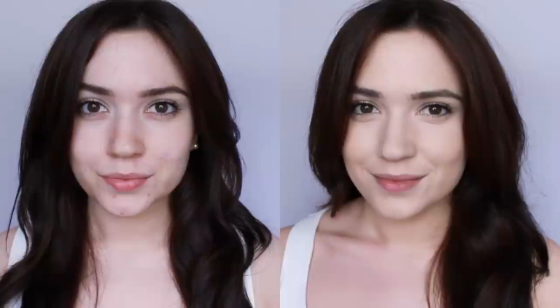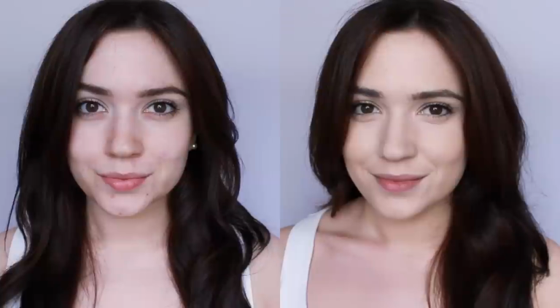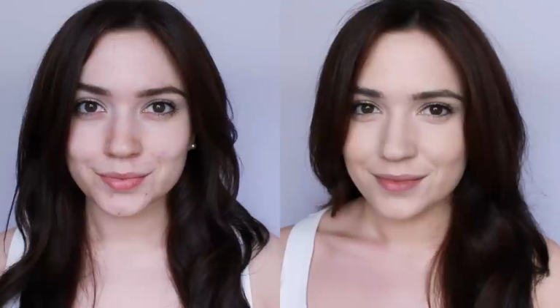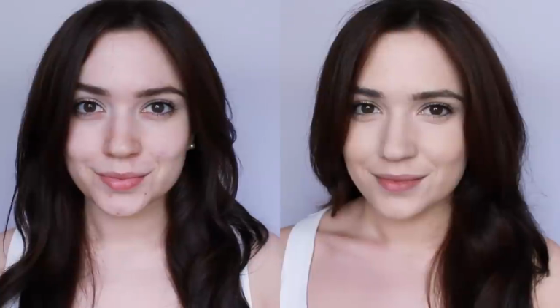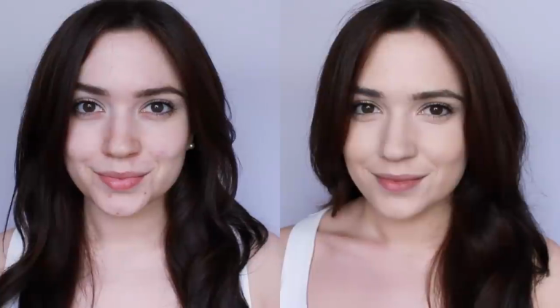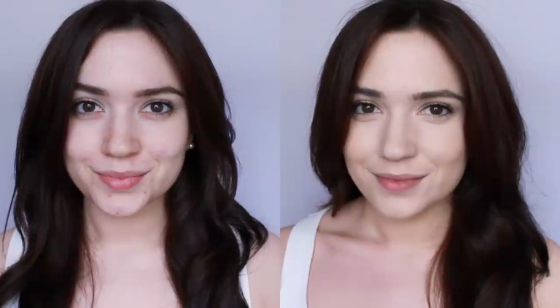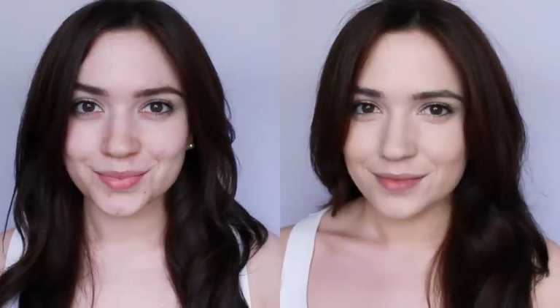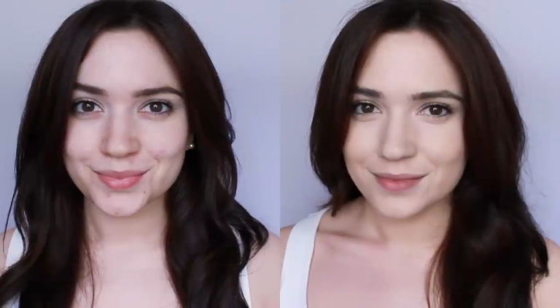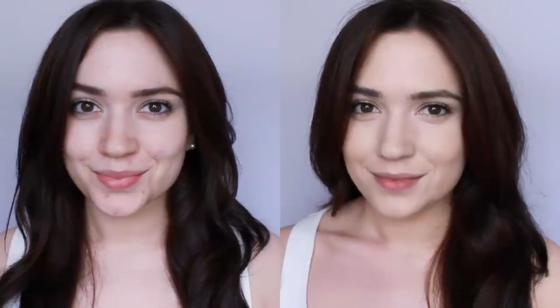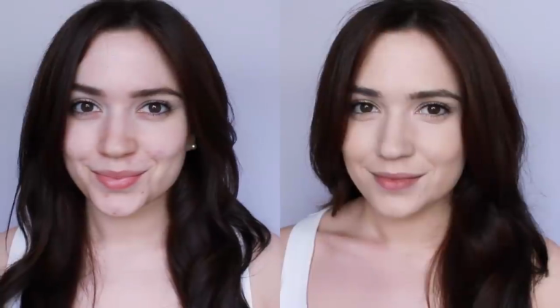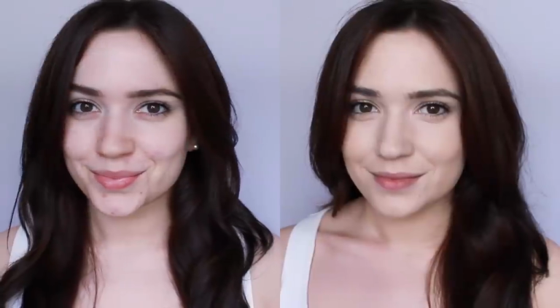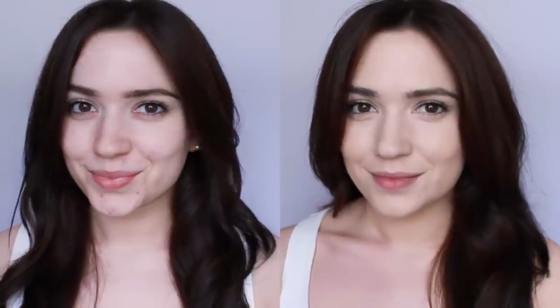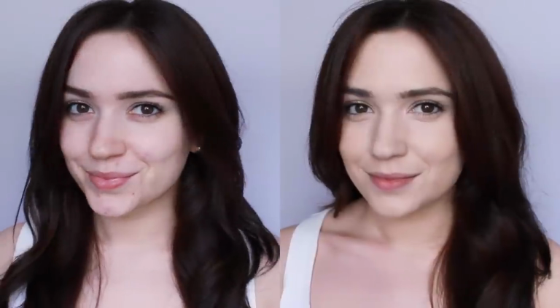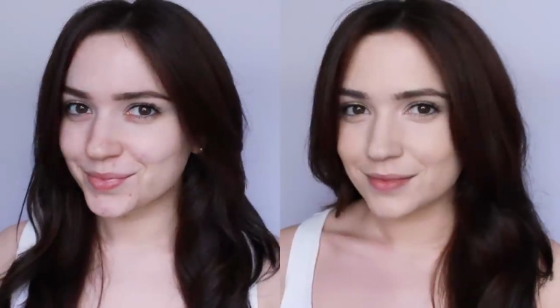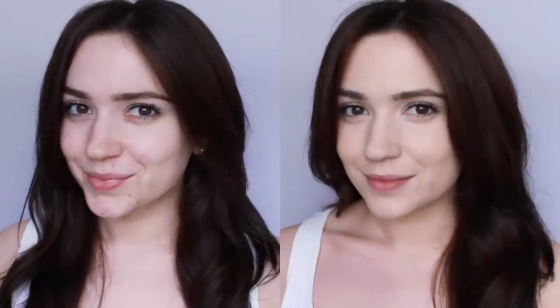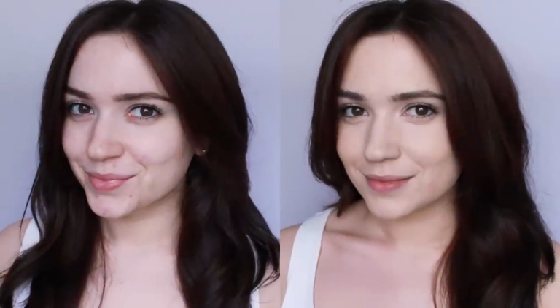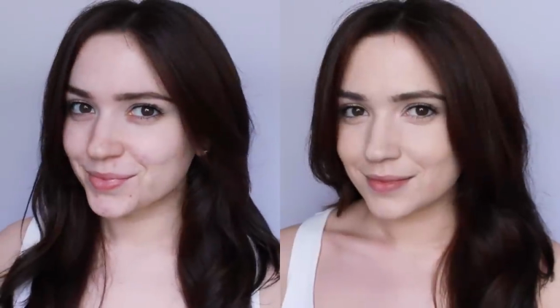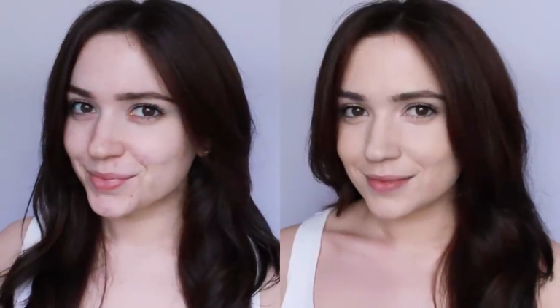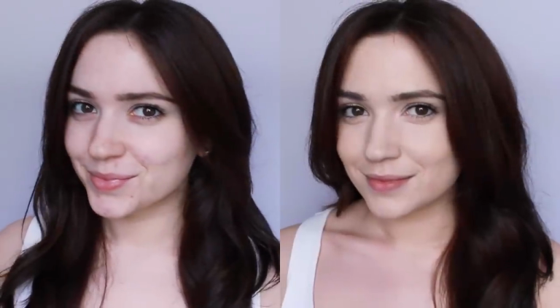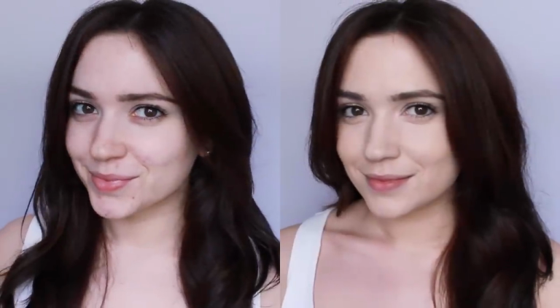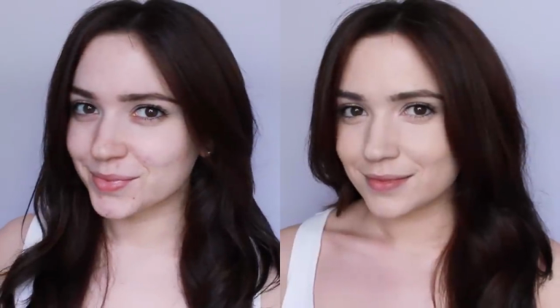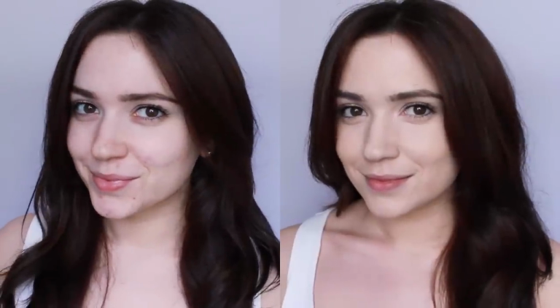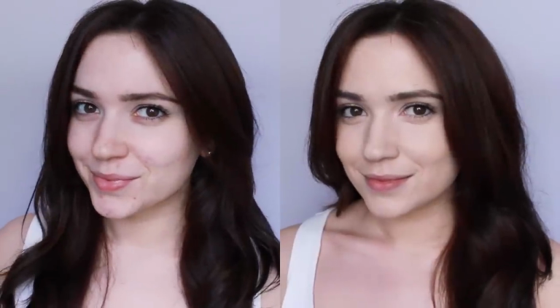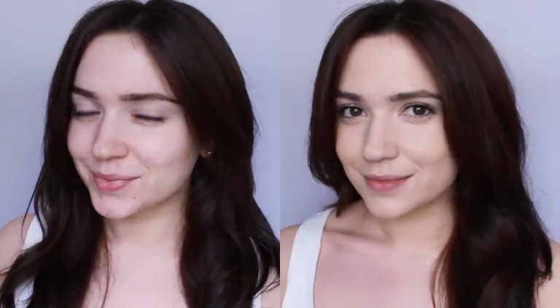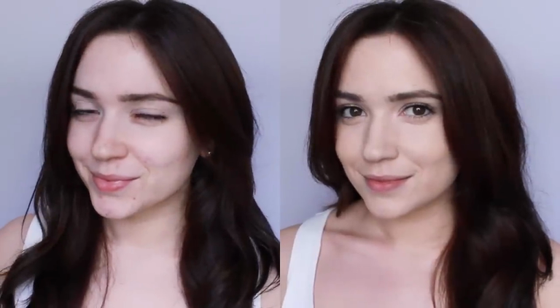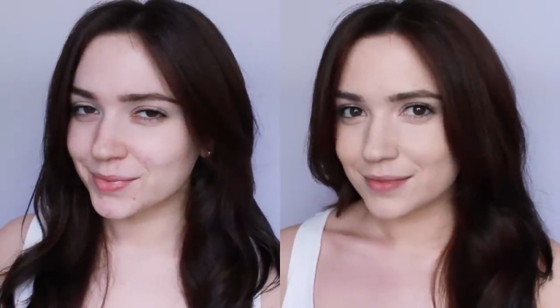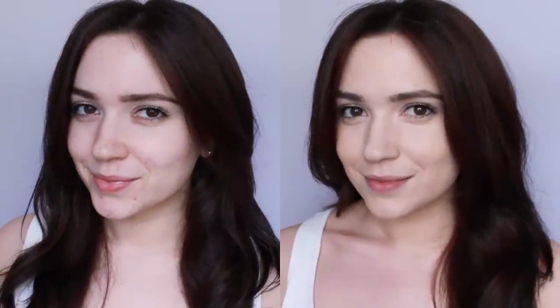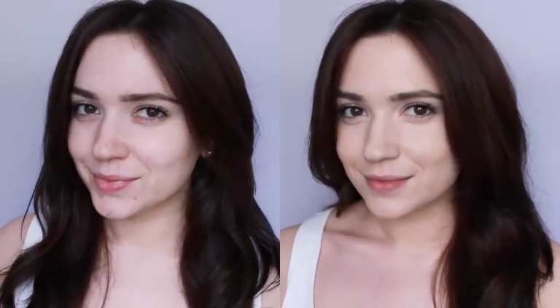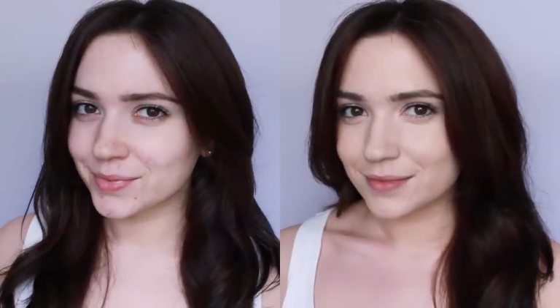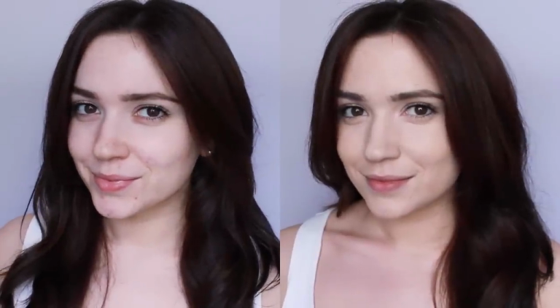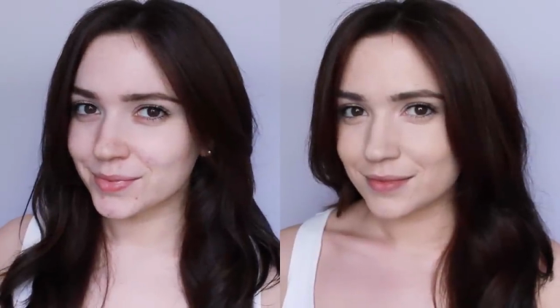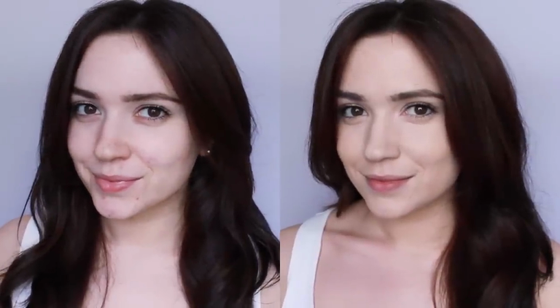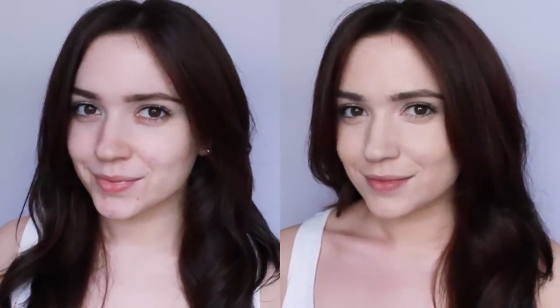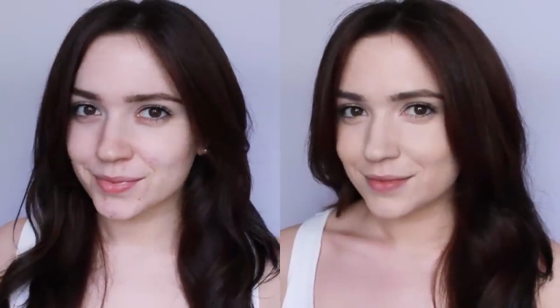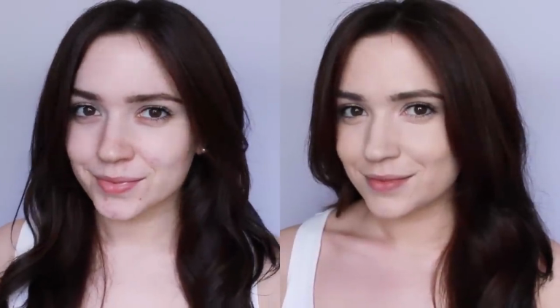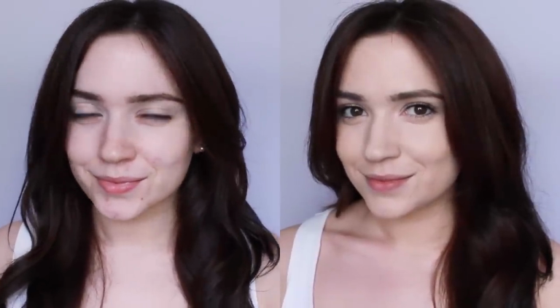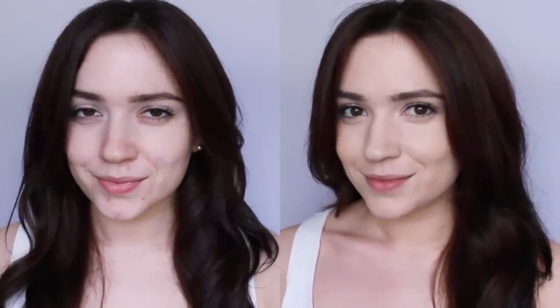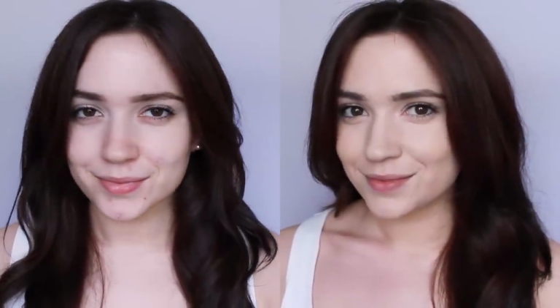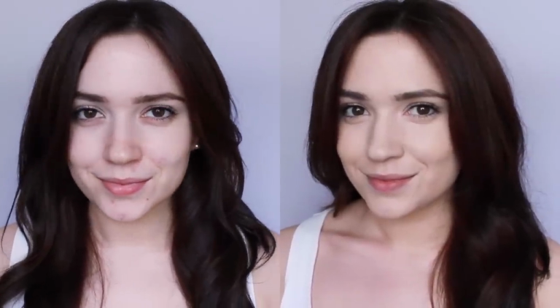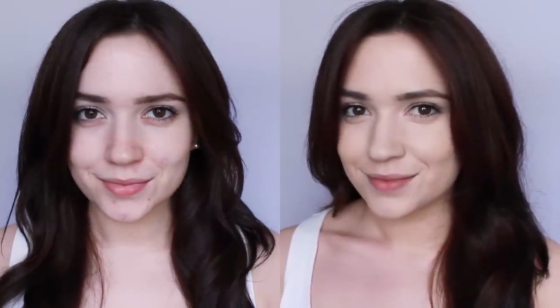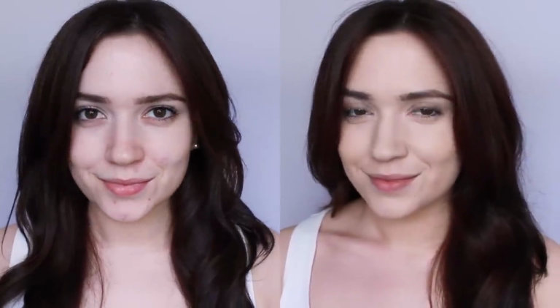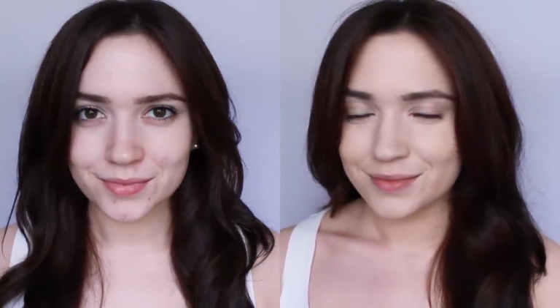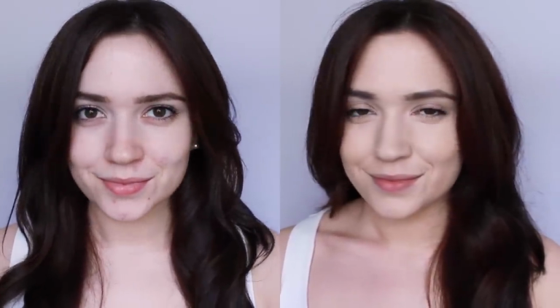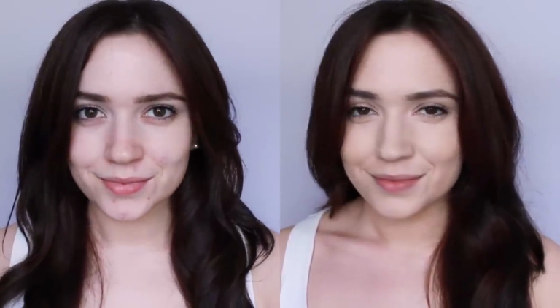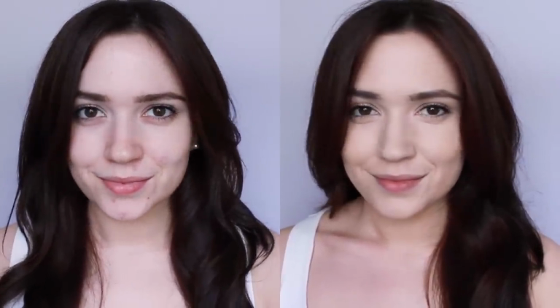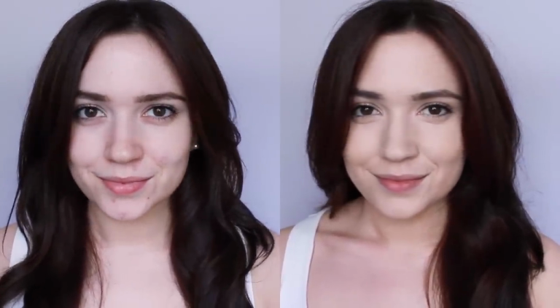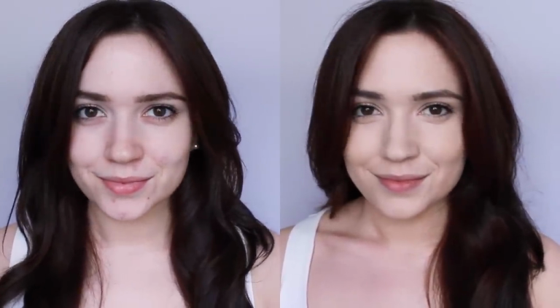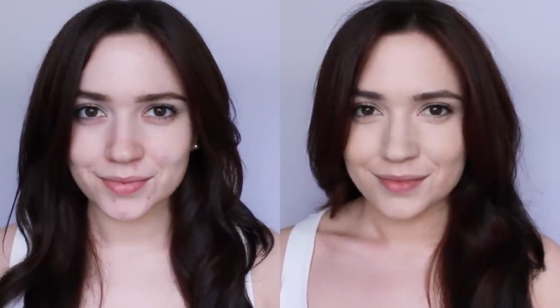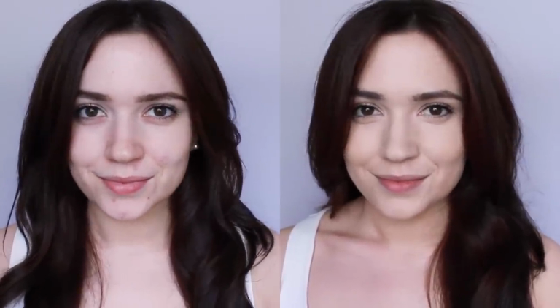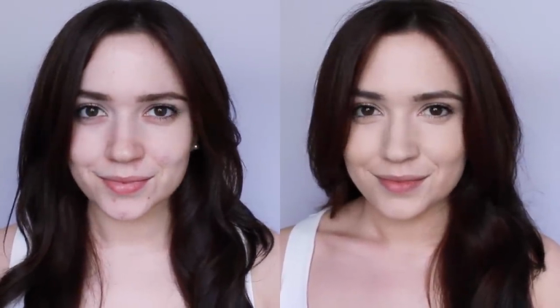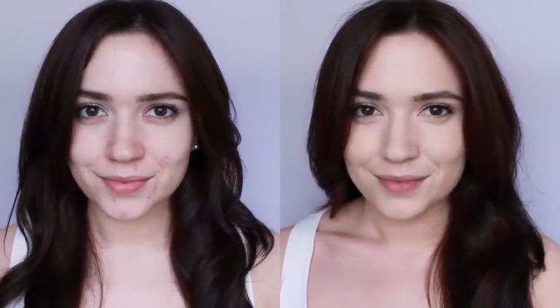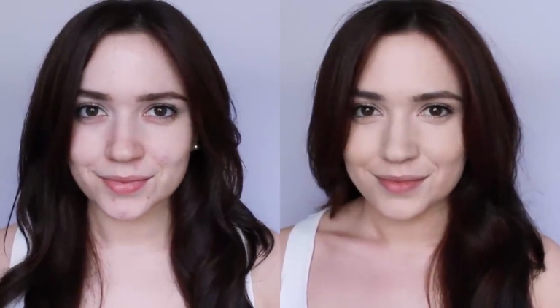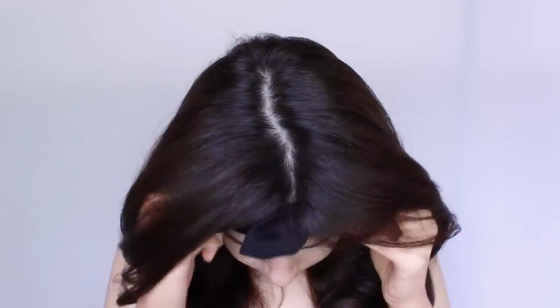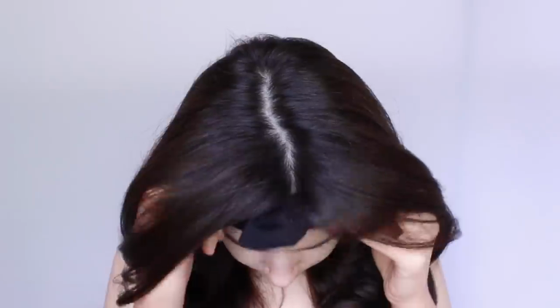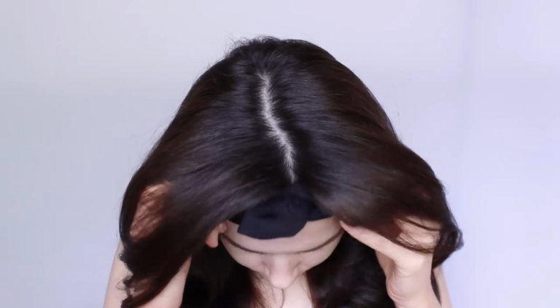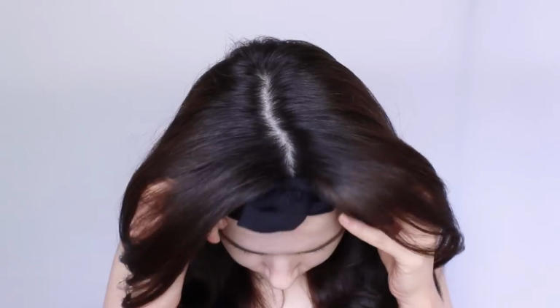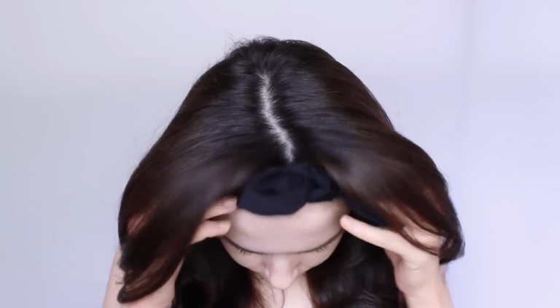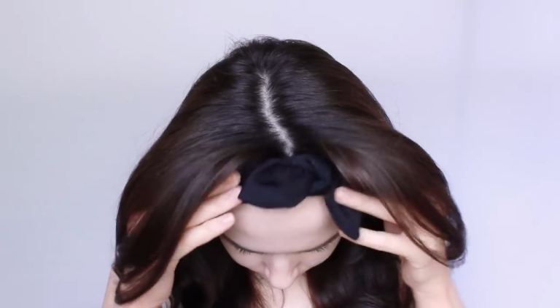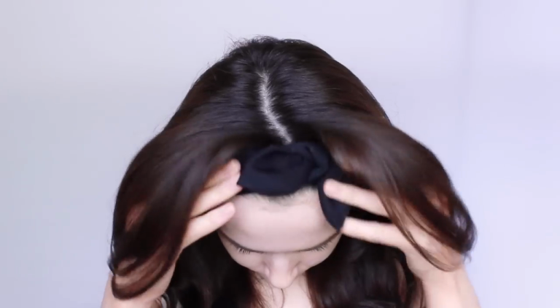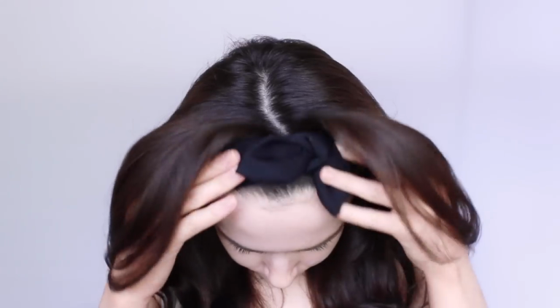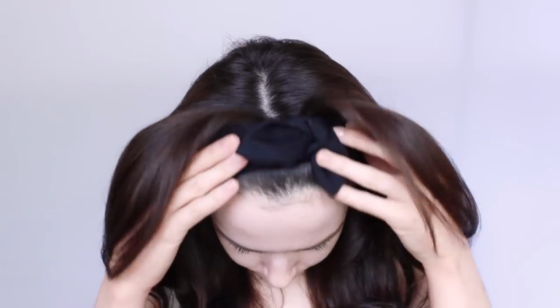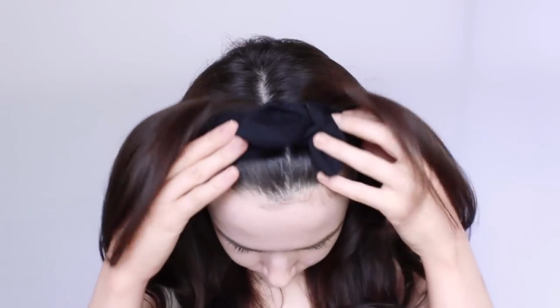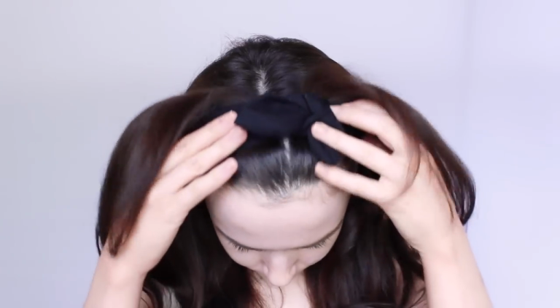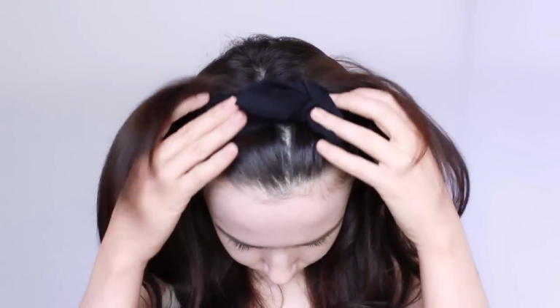Today's Monday Makeup Lesson is 5 Steps to Flawless Foundation. Let's get started.